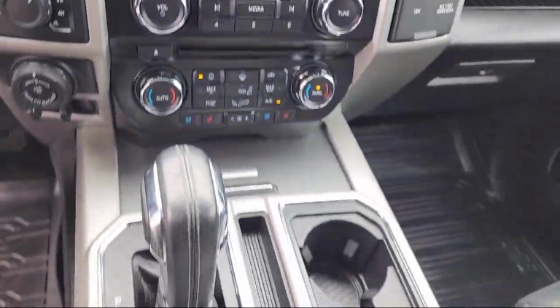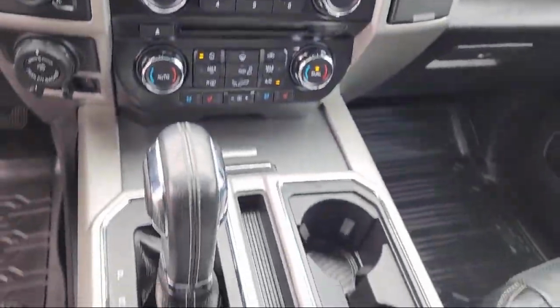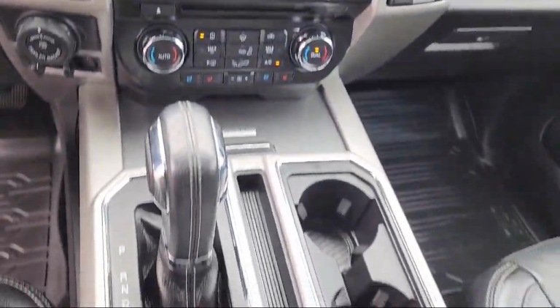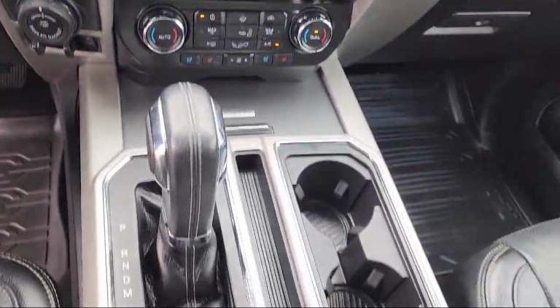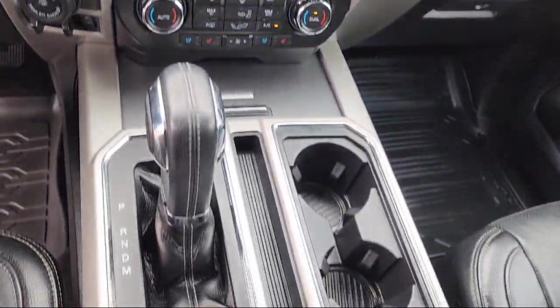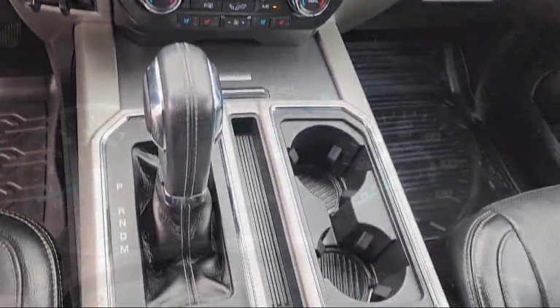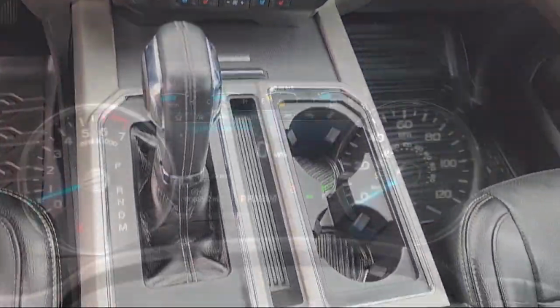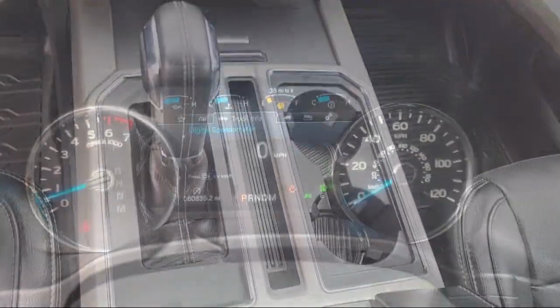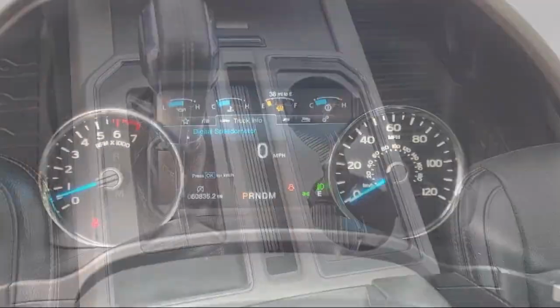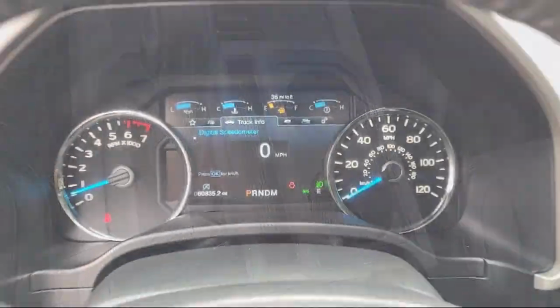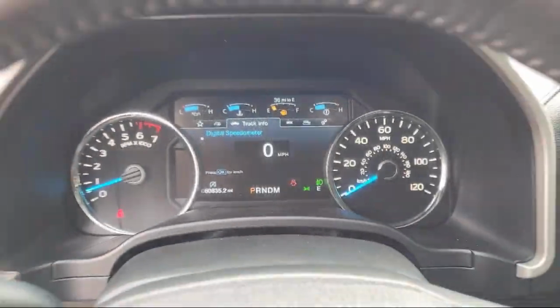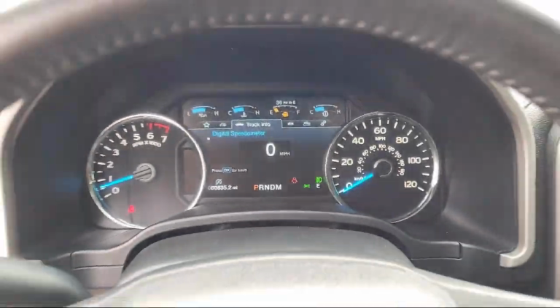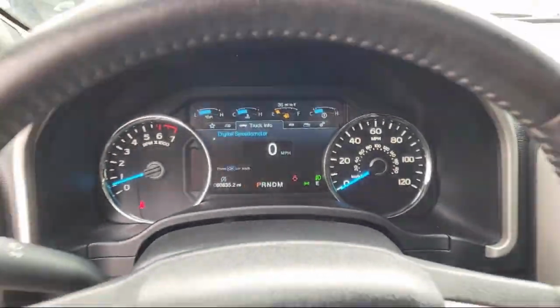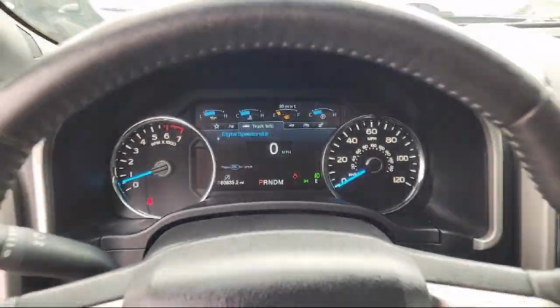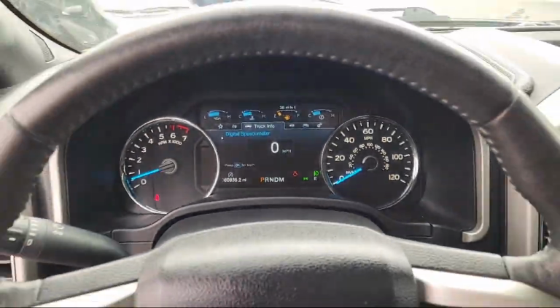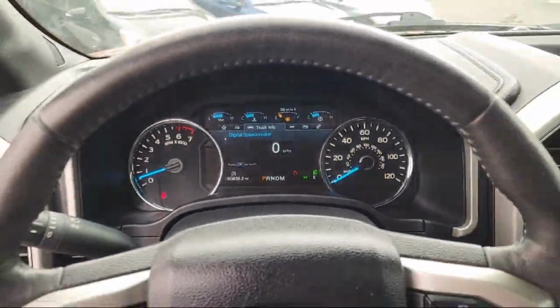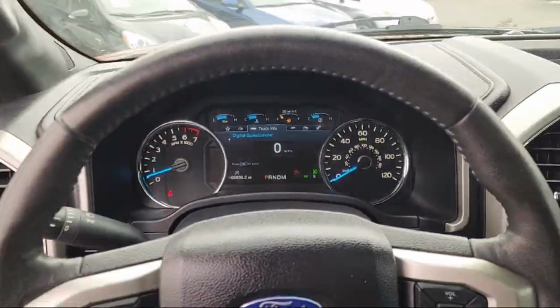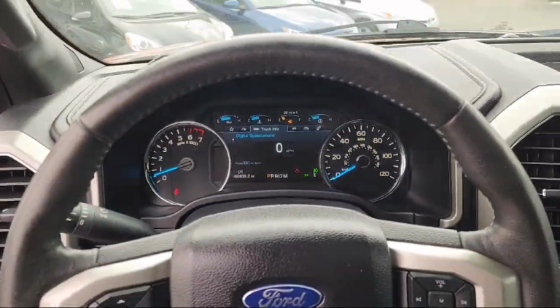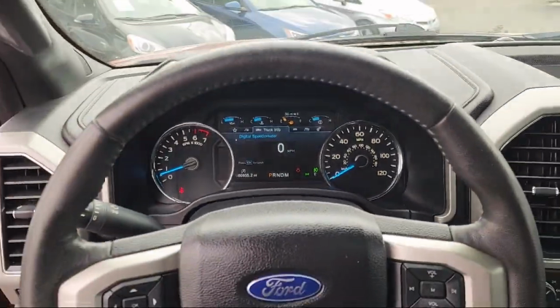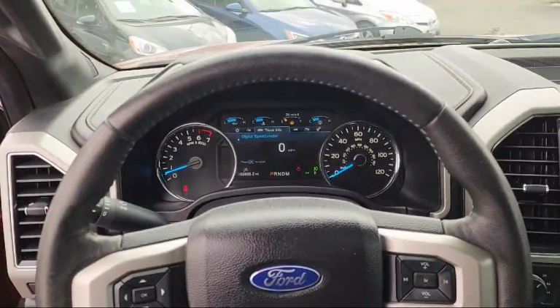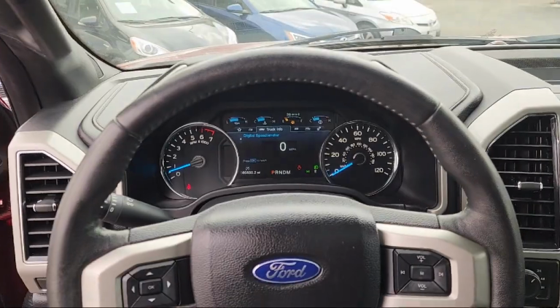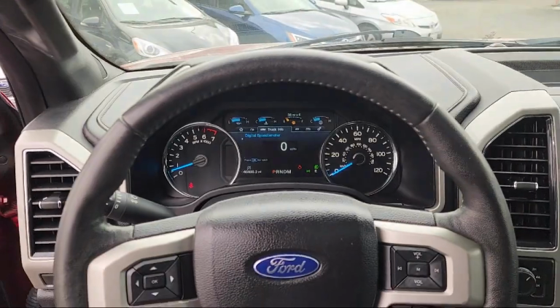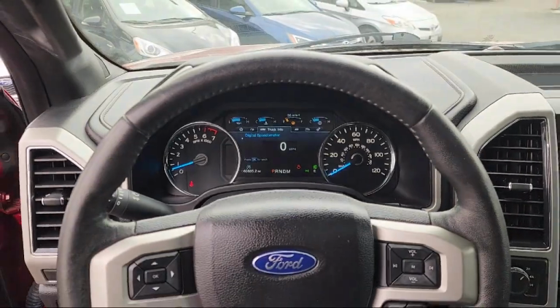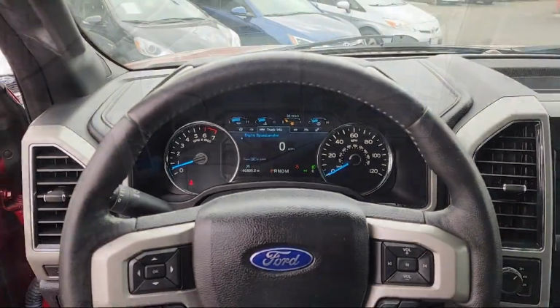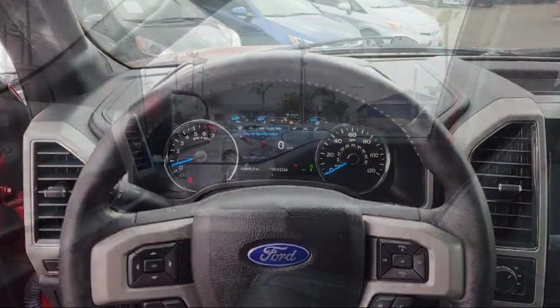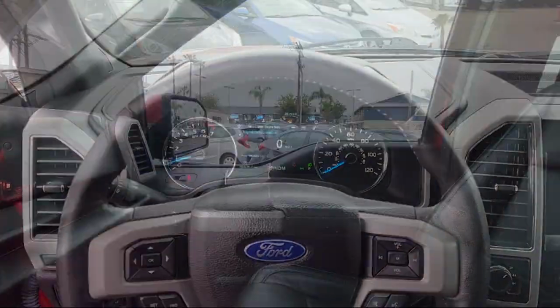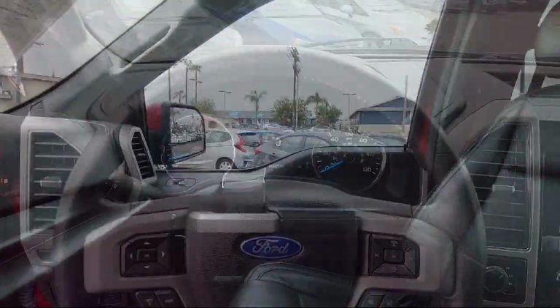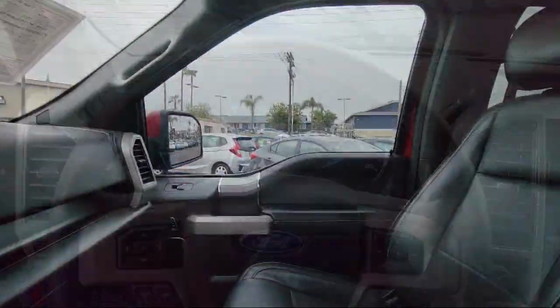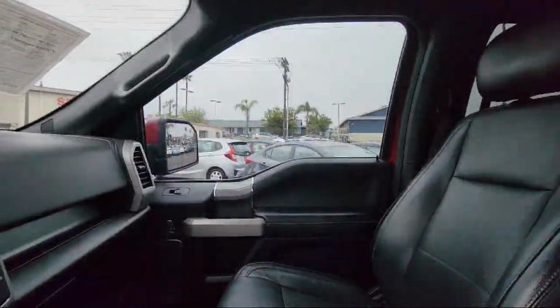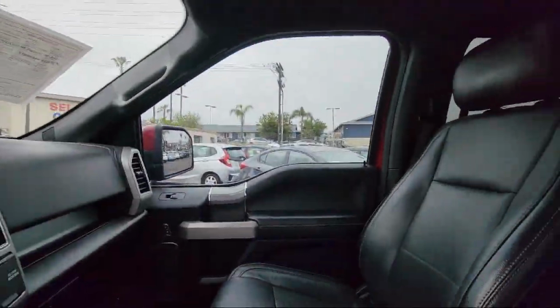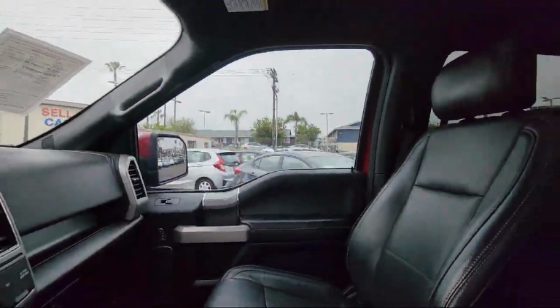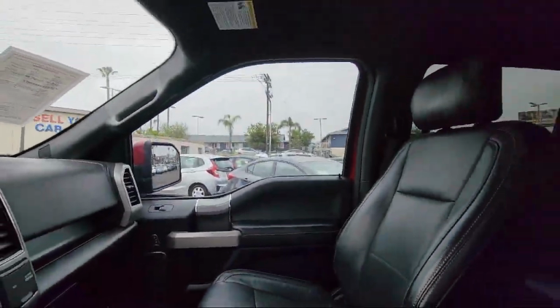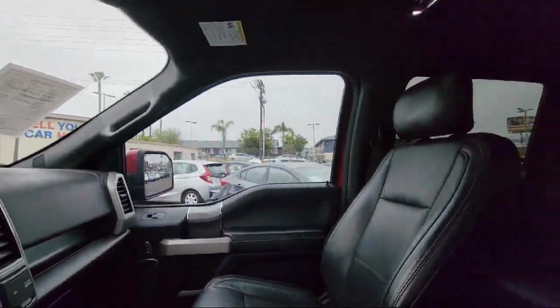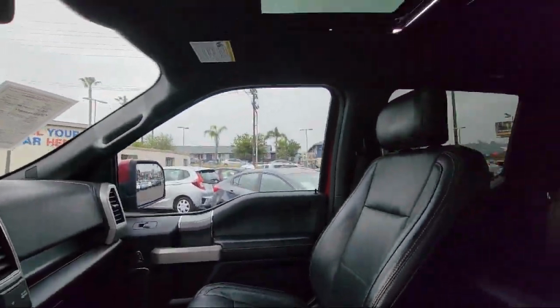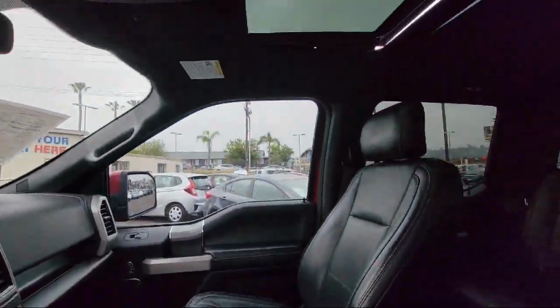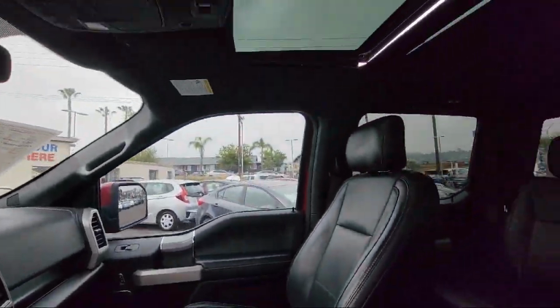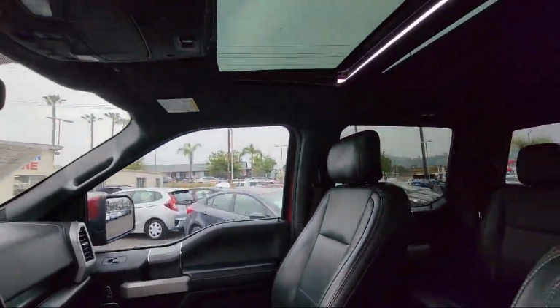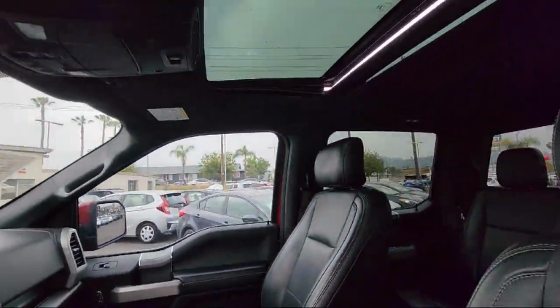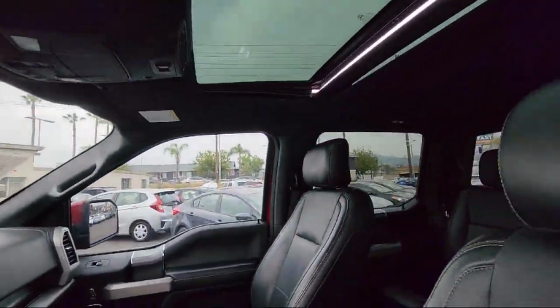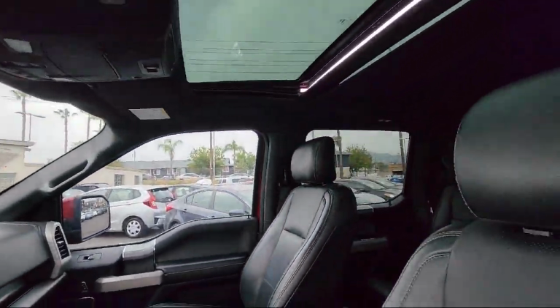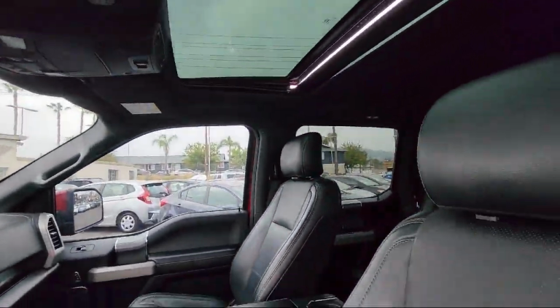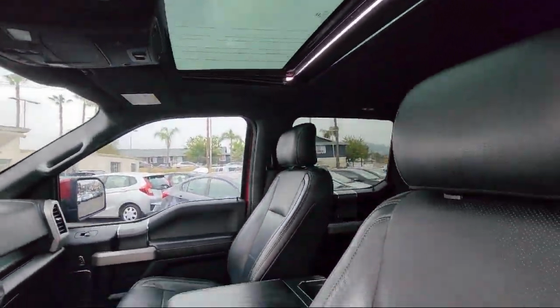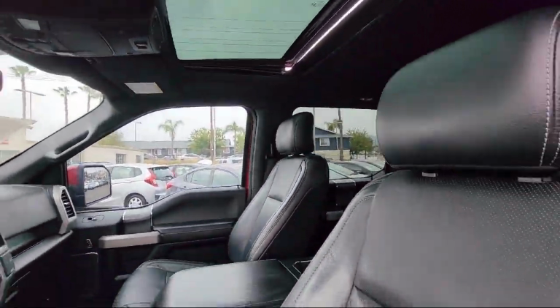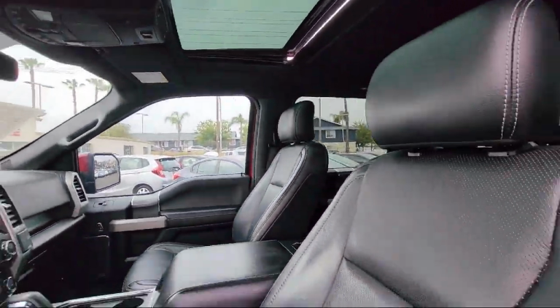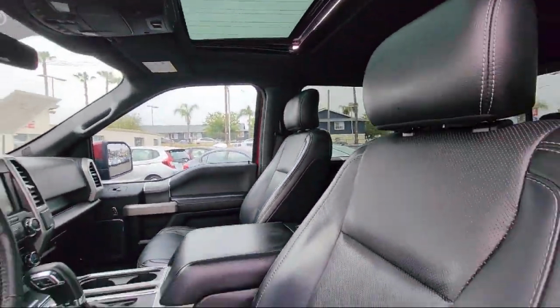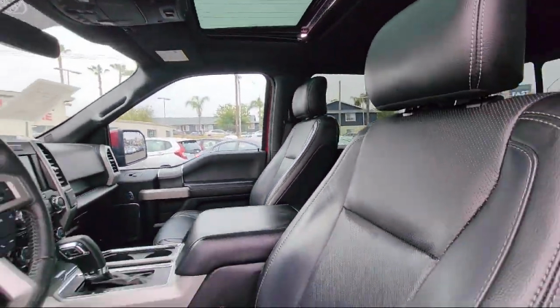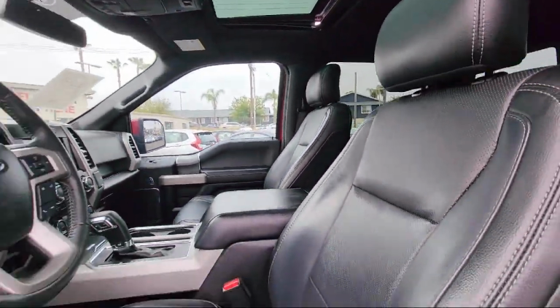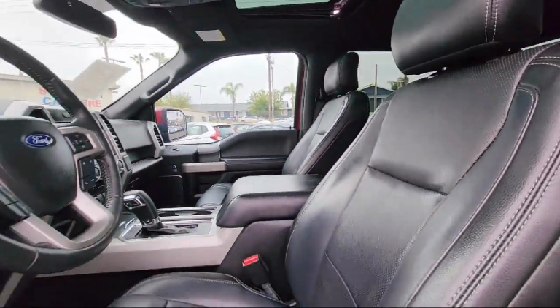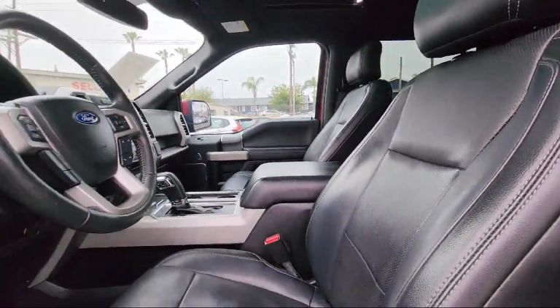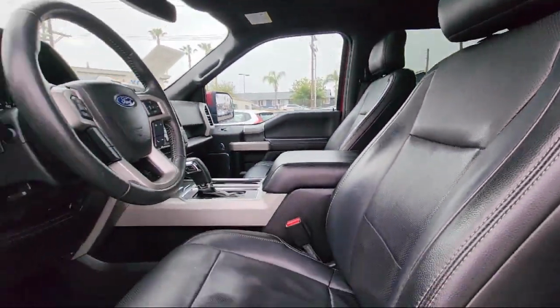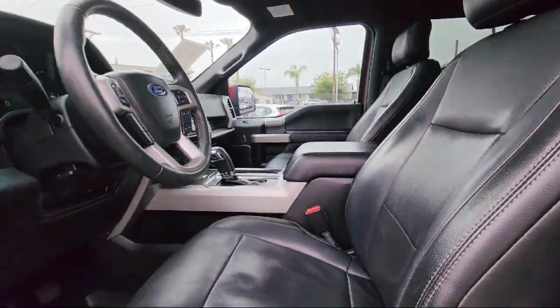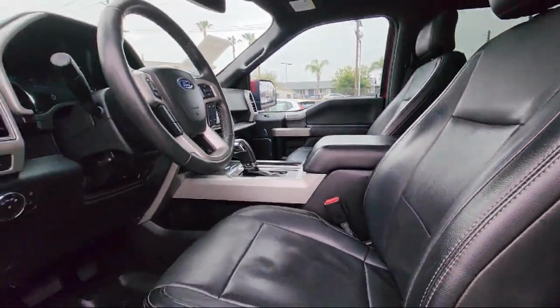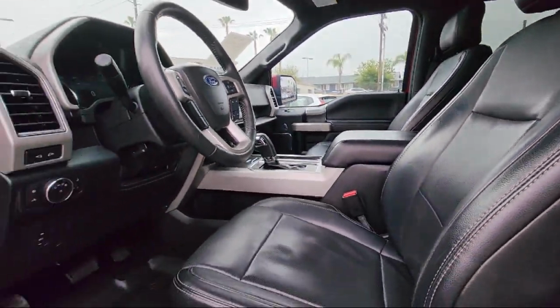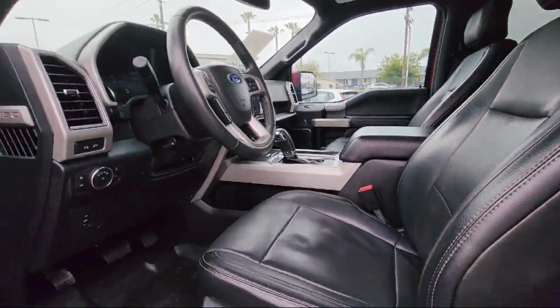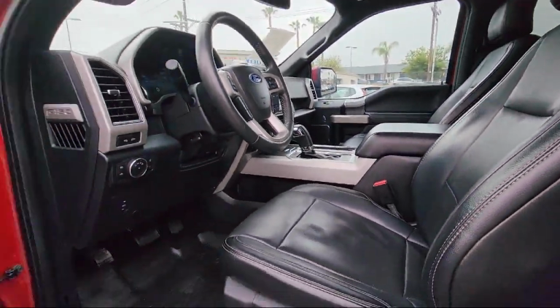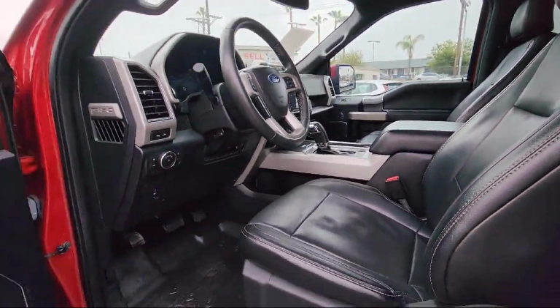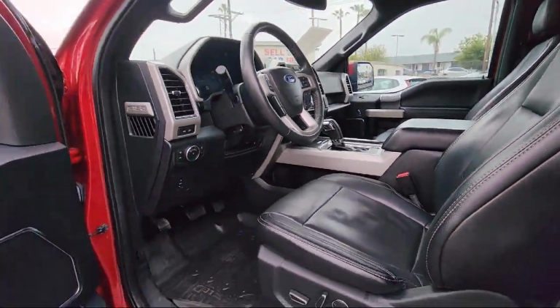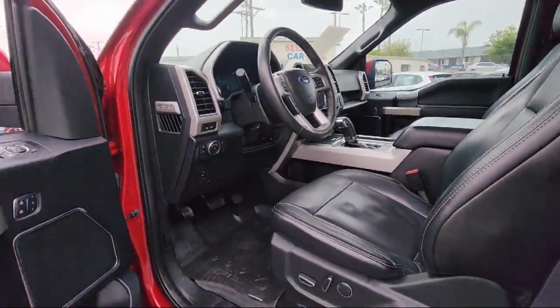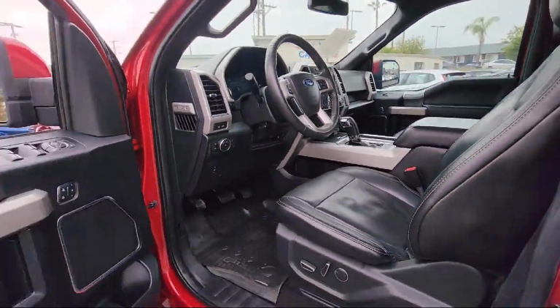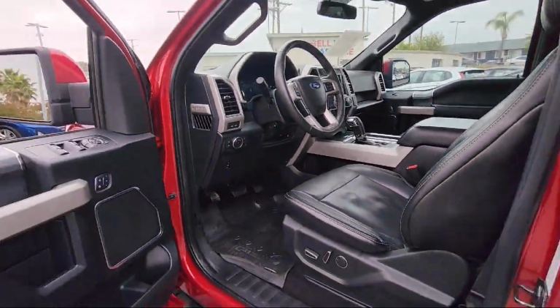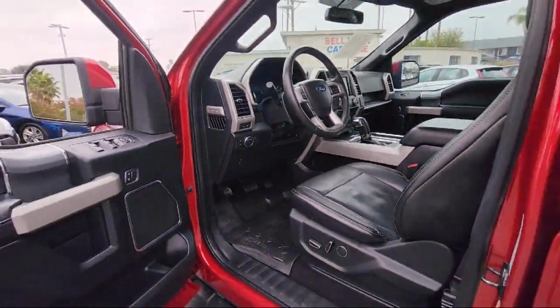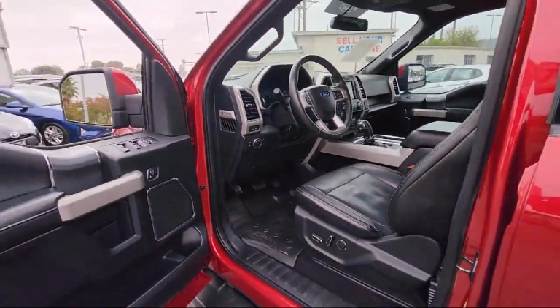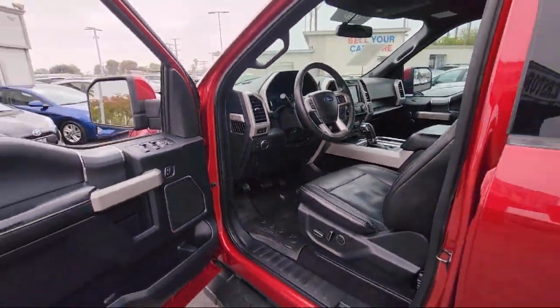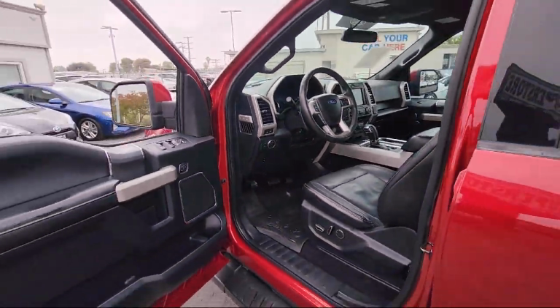Chrome Bumpers, Ventilated Front Seats, and has less than 65,000 miles on the odometer.